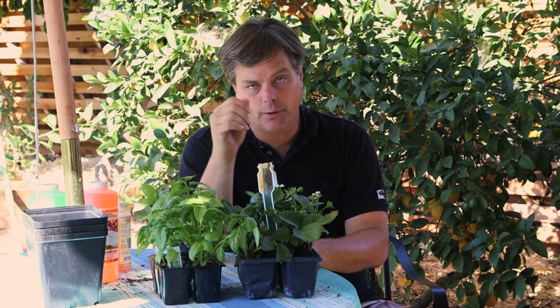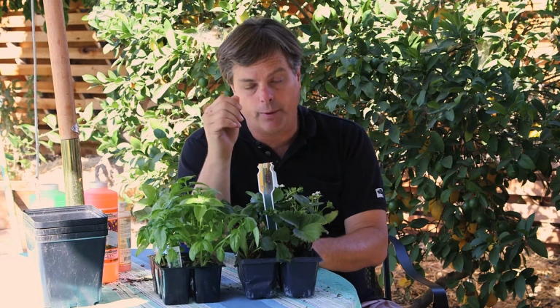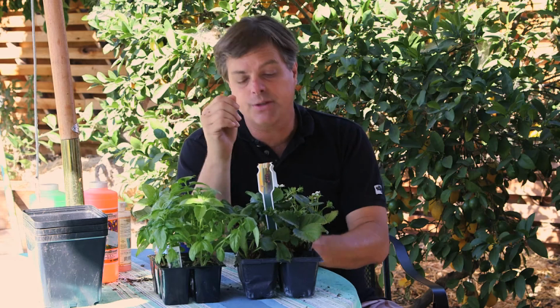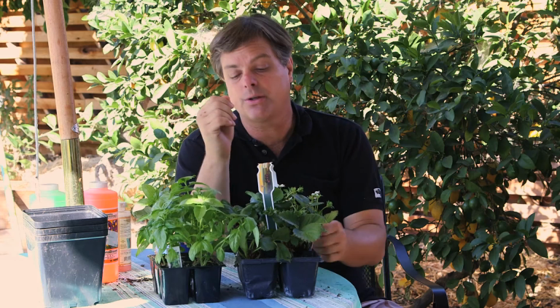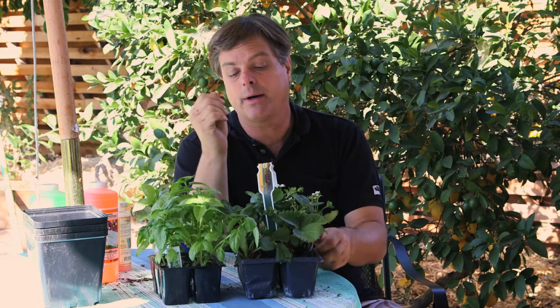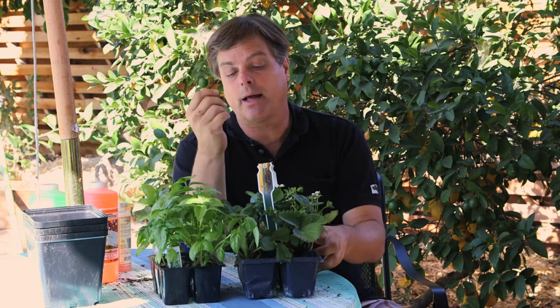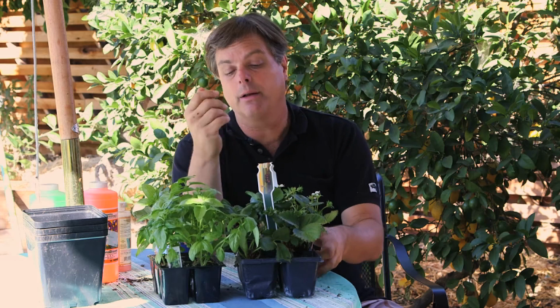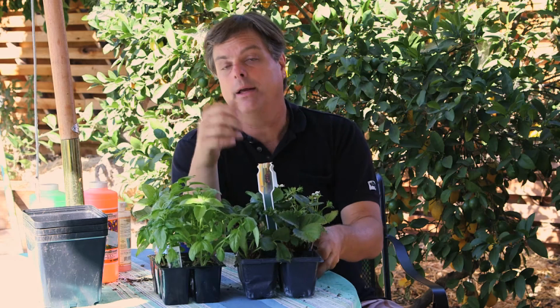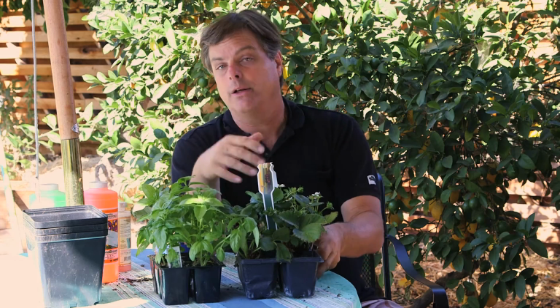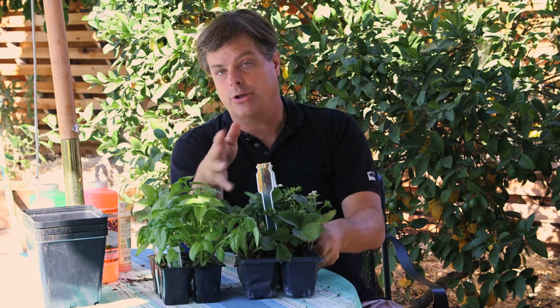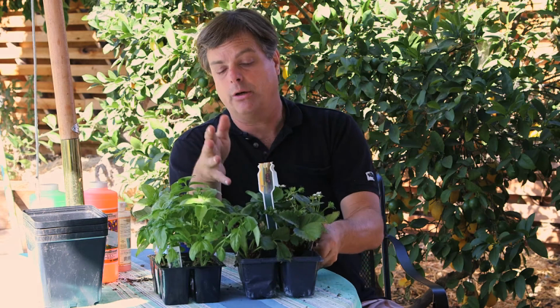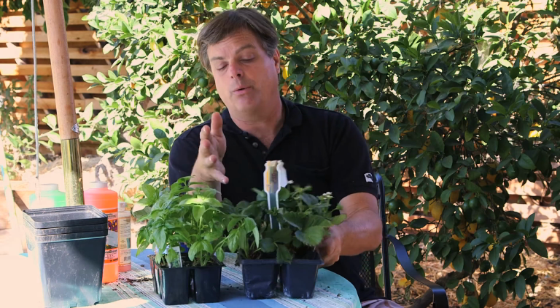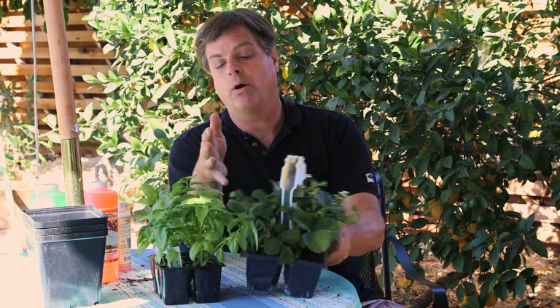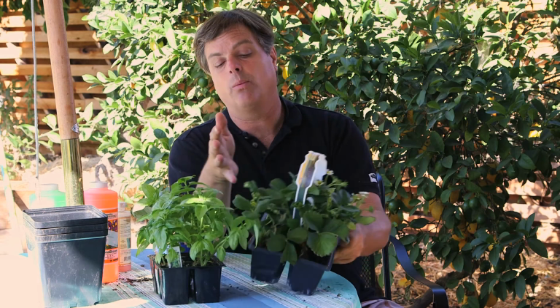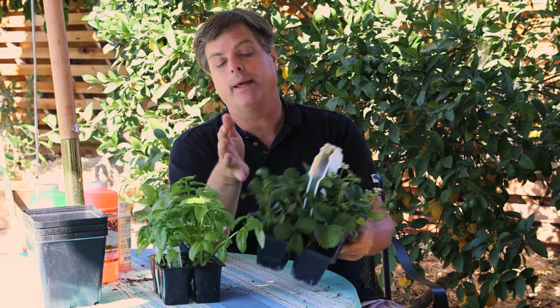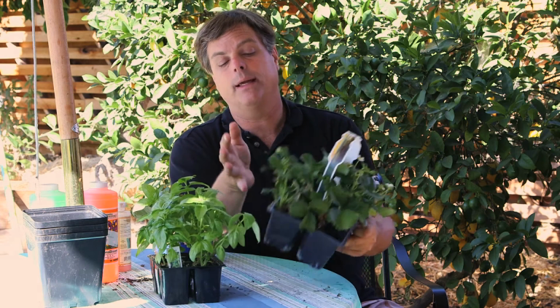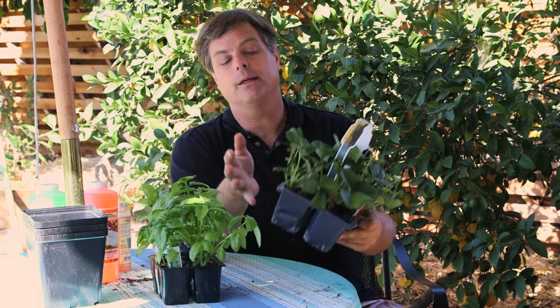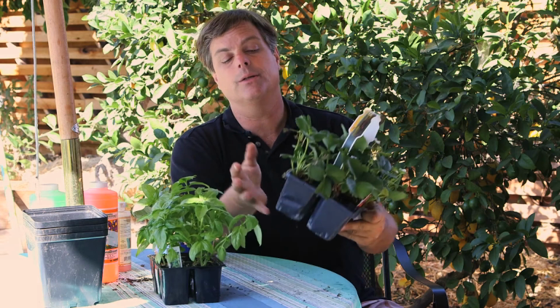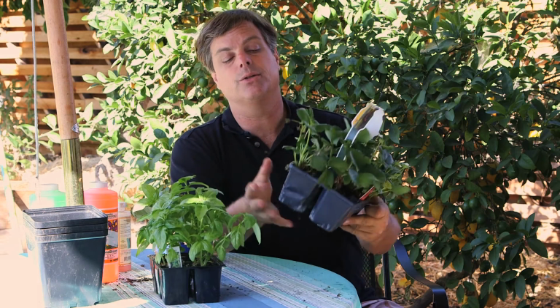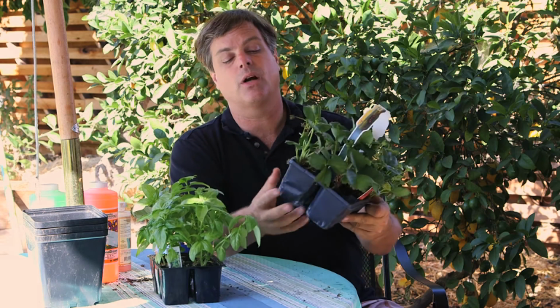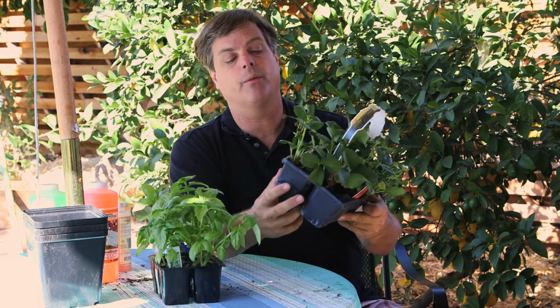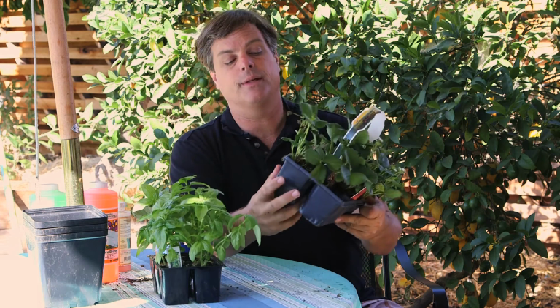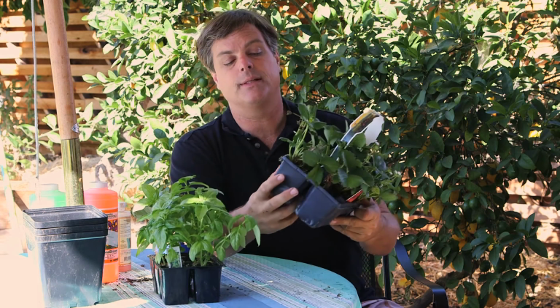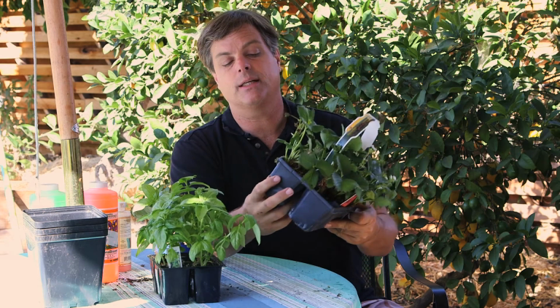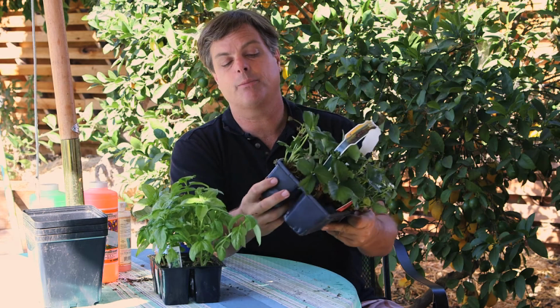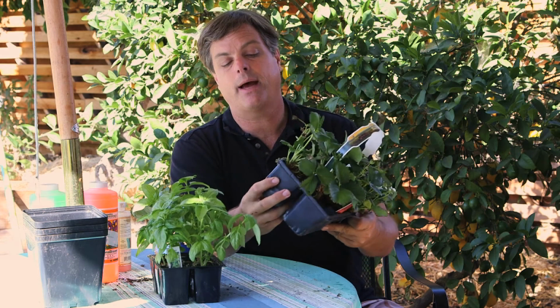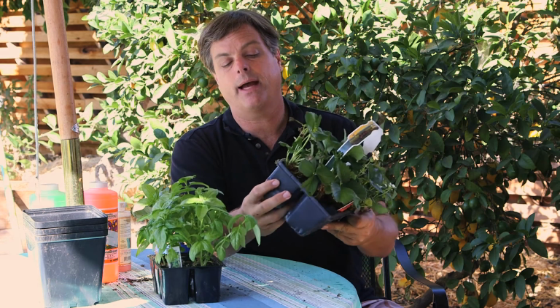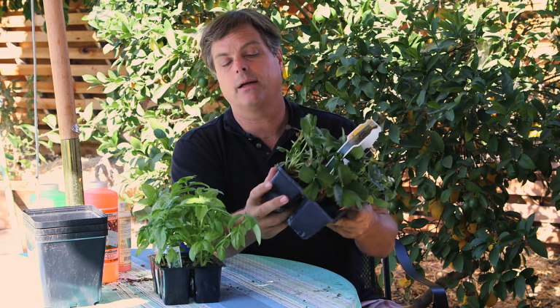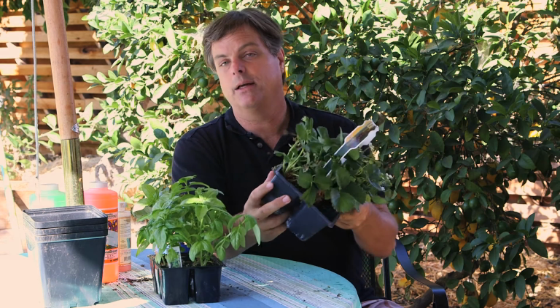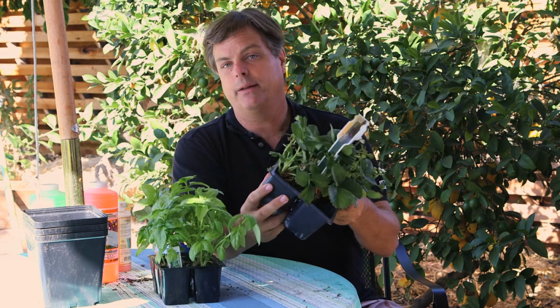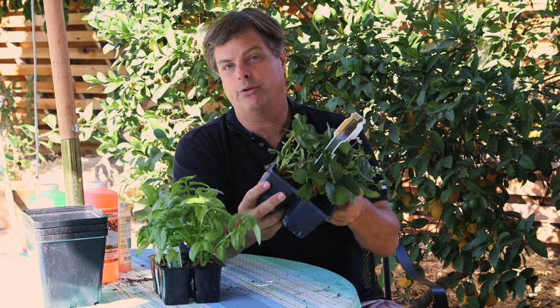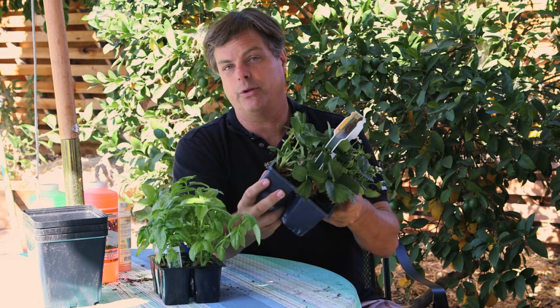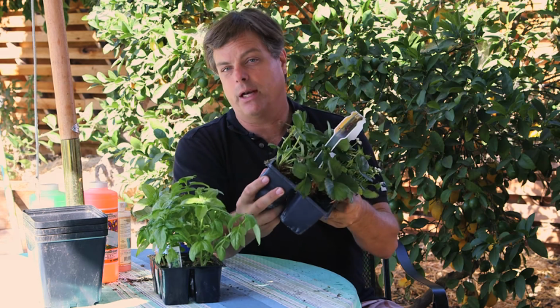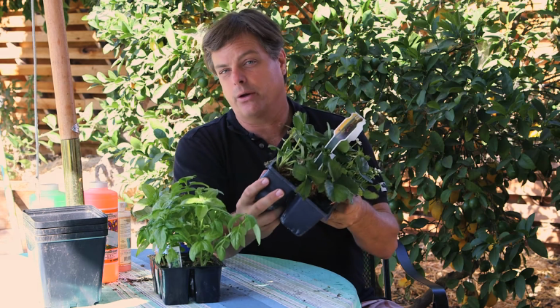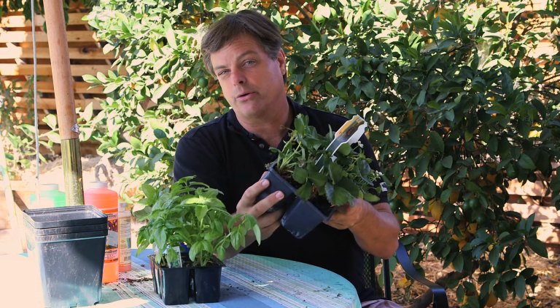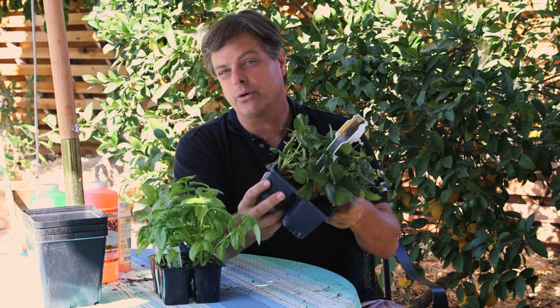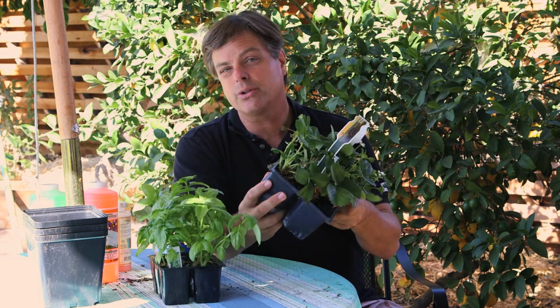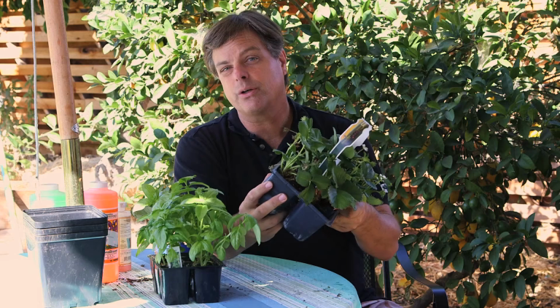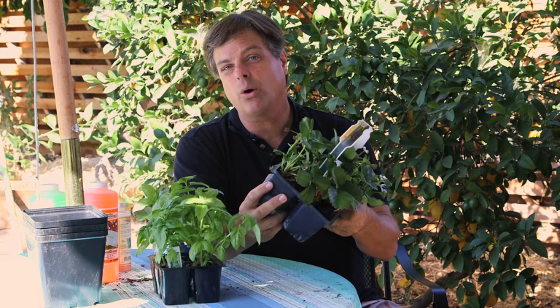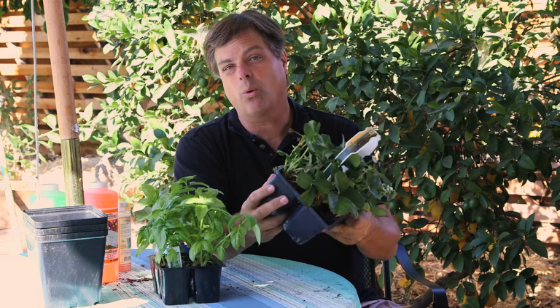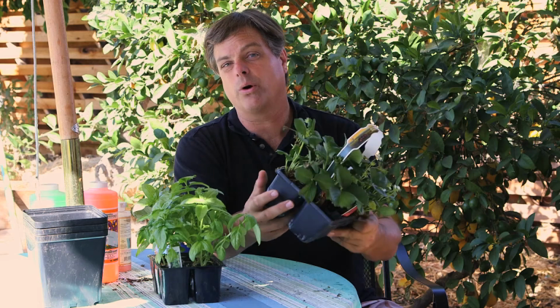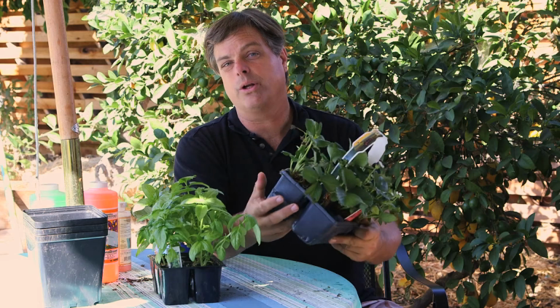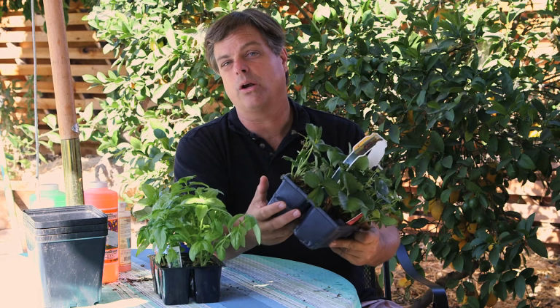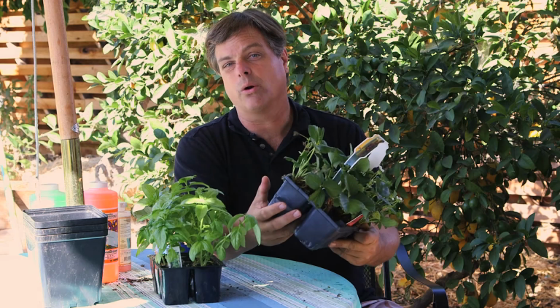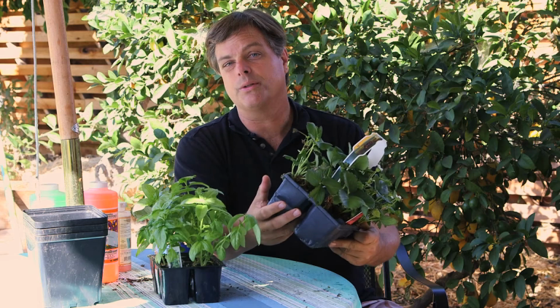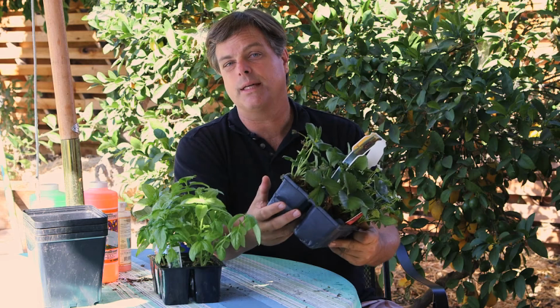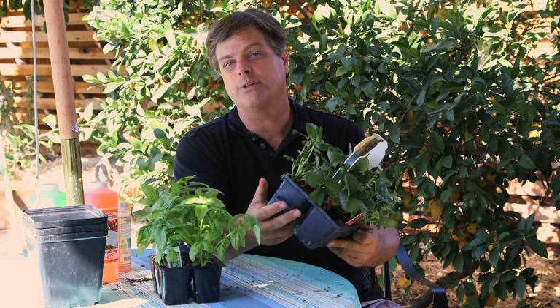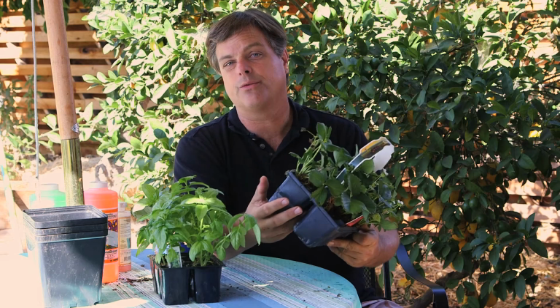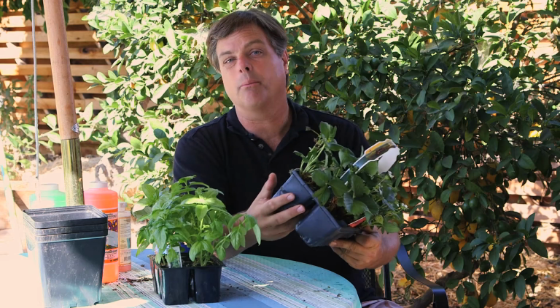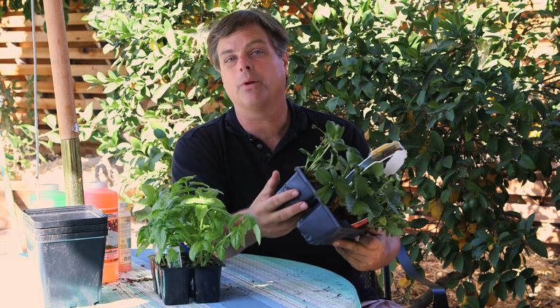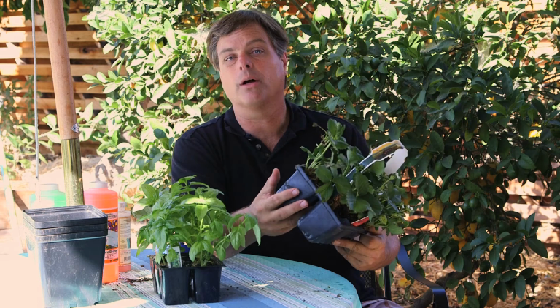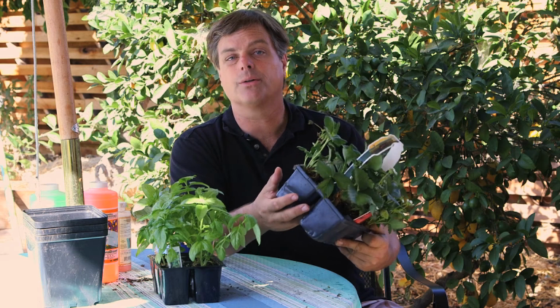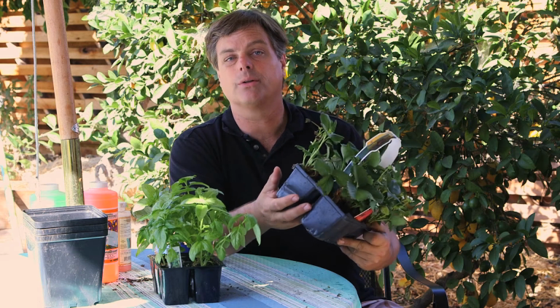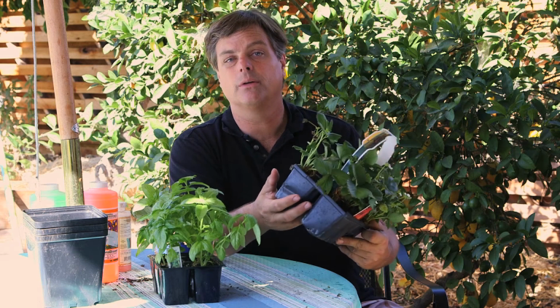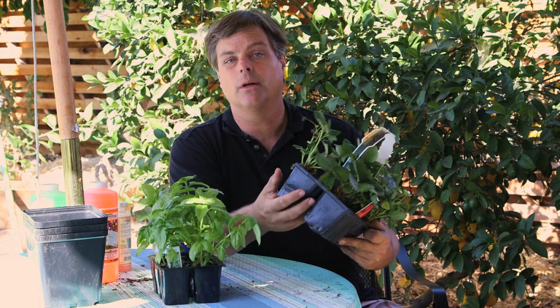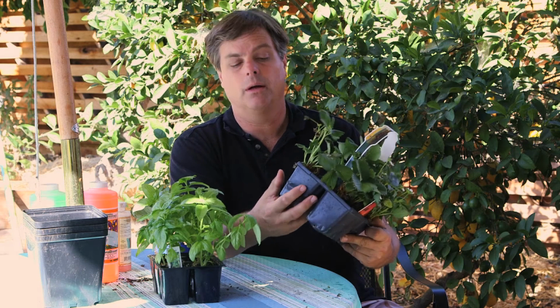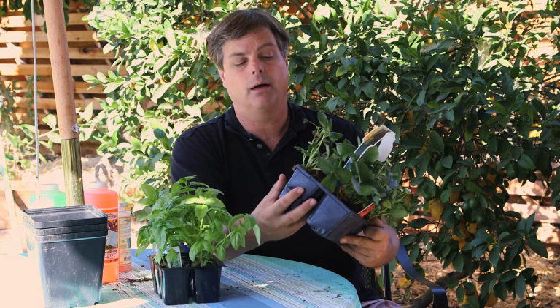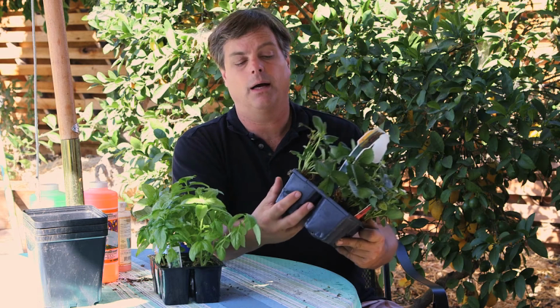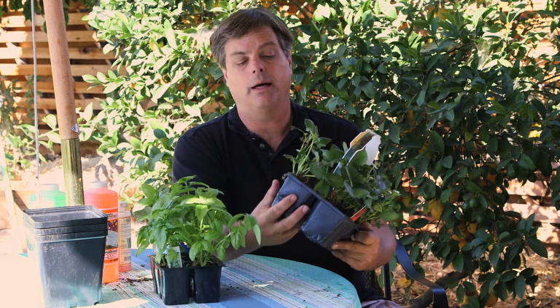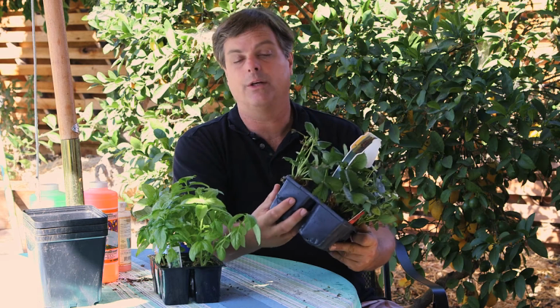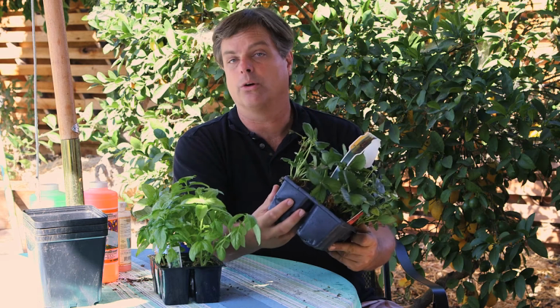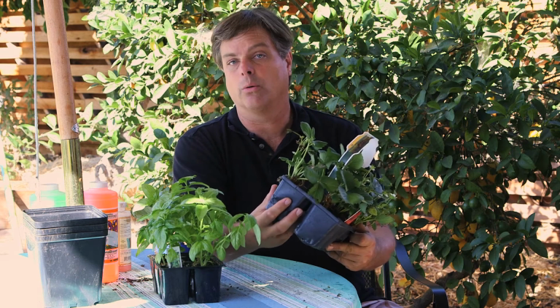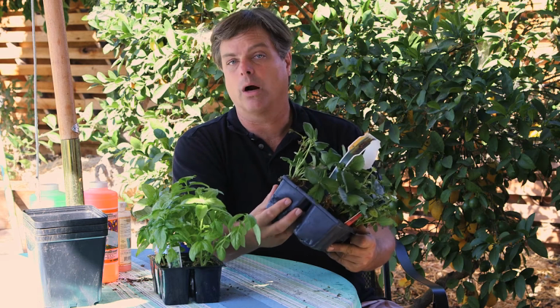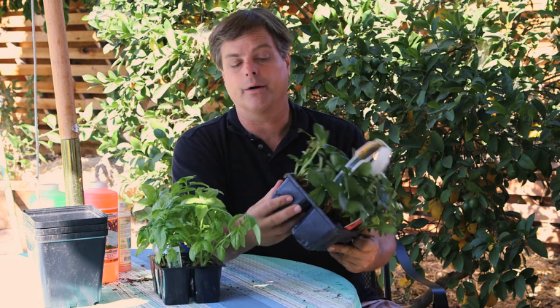Generally, one way to start is with a six-pack that you get from a nursery, or you can grow seeds from plugs in your own garden.